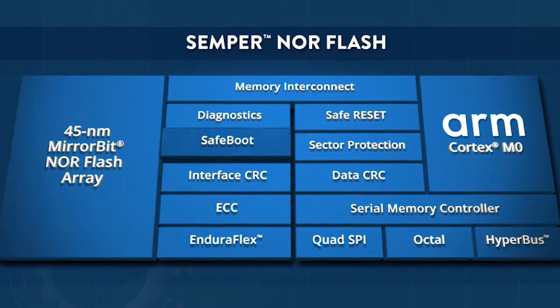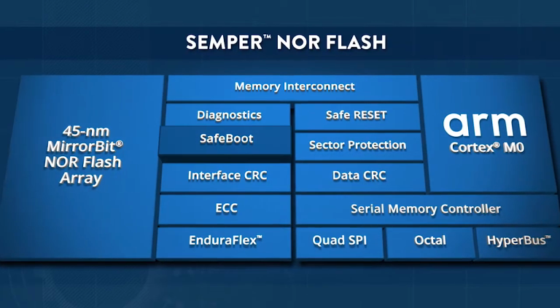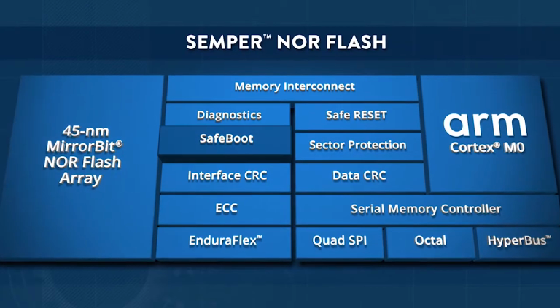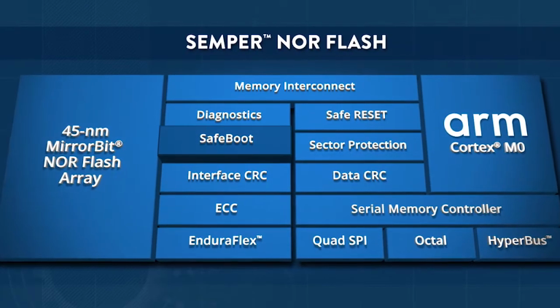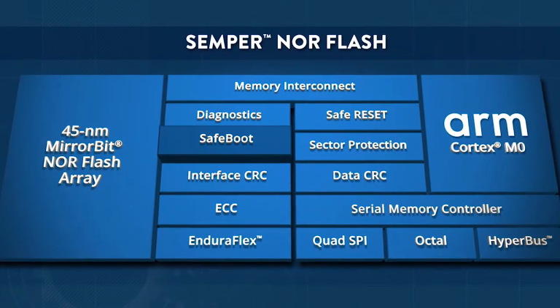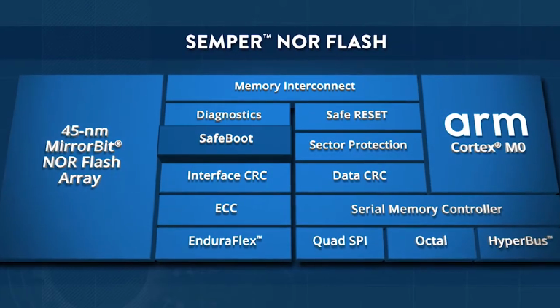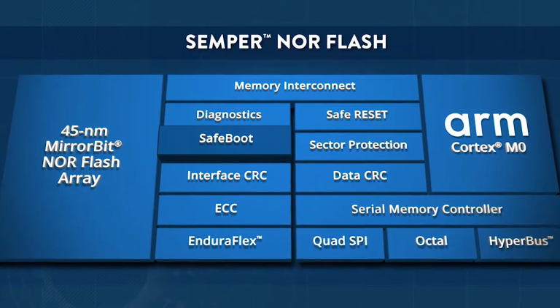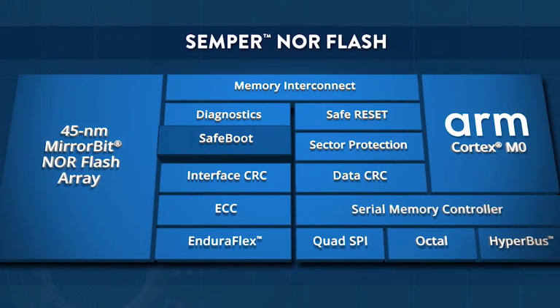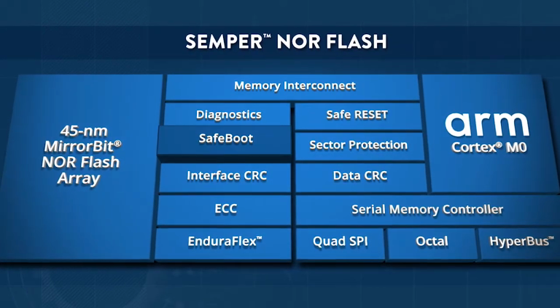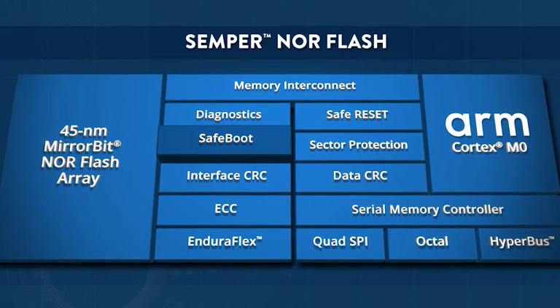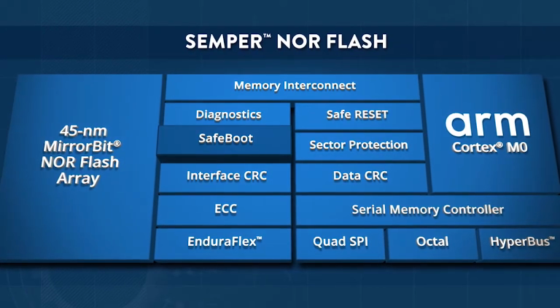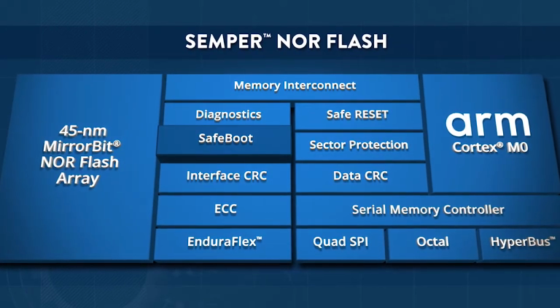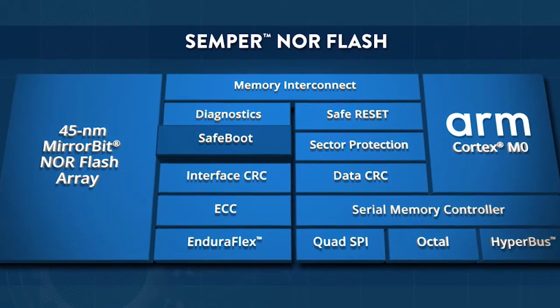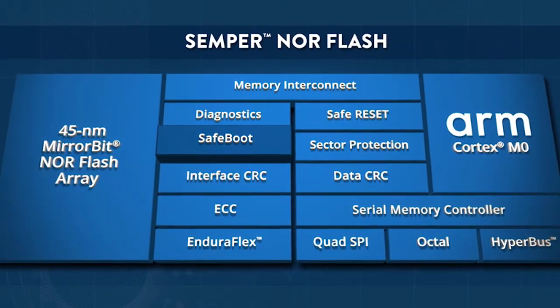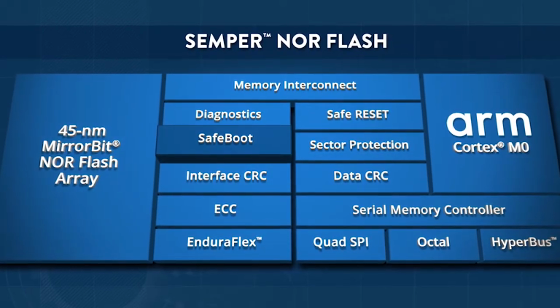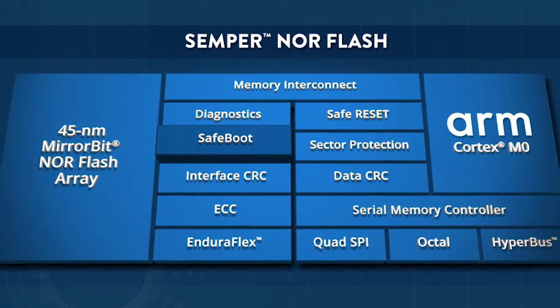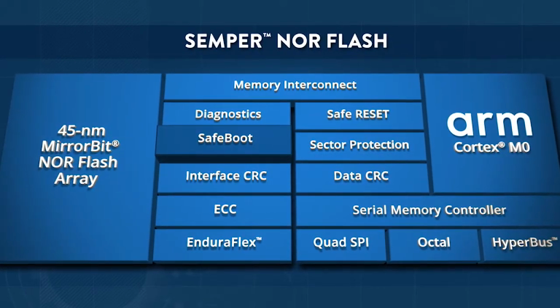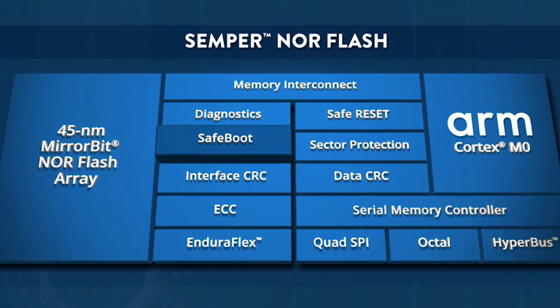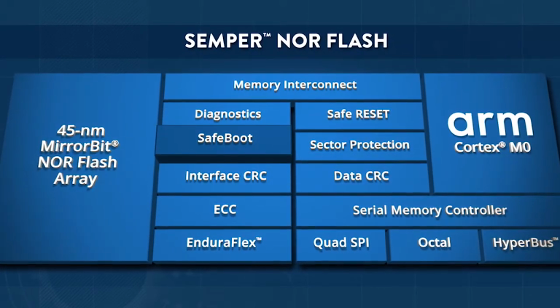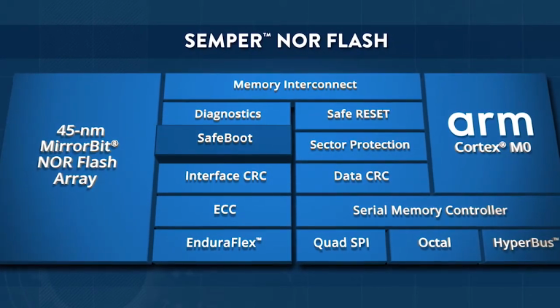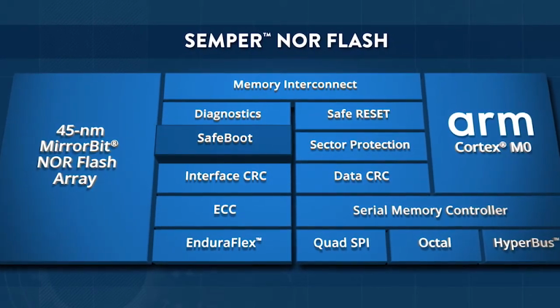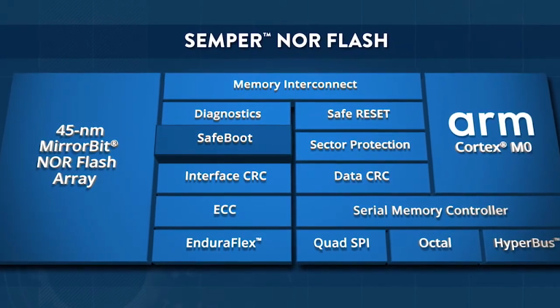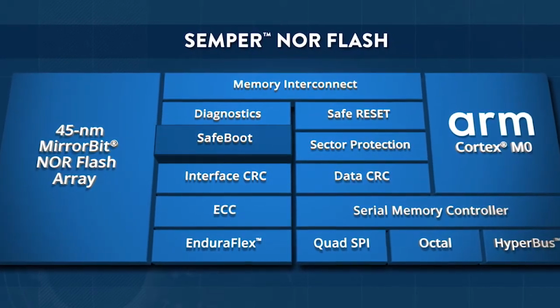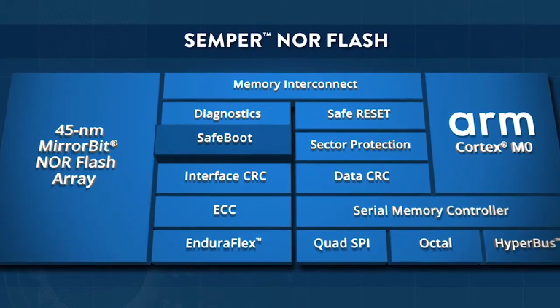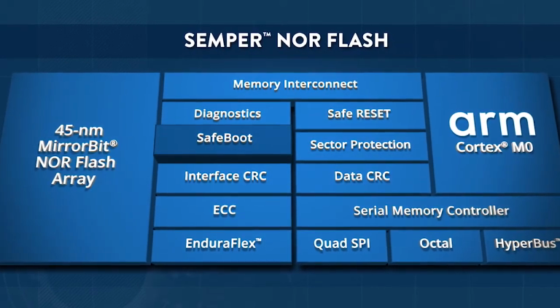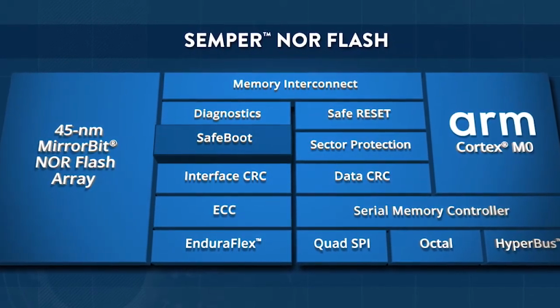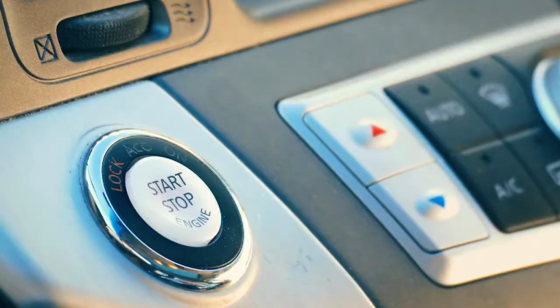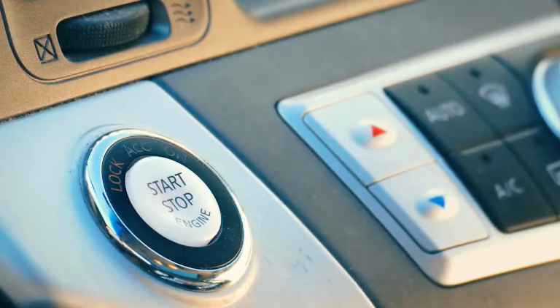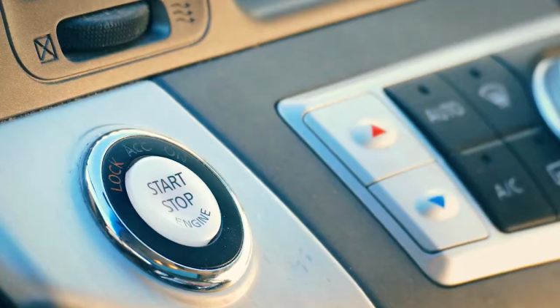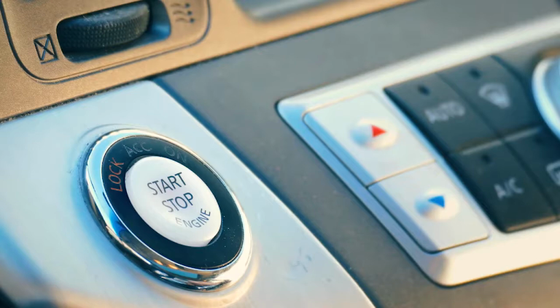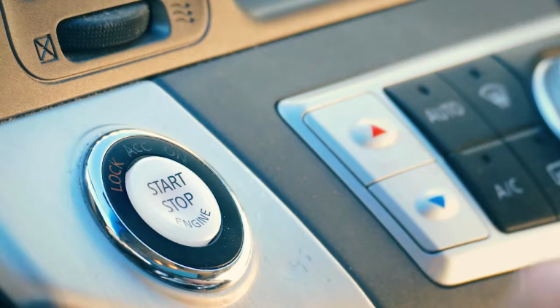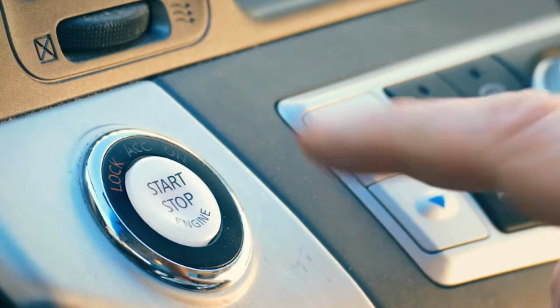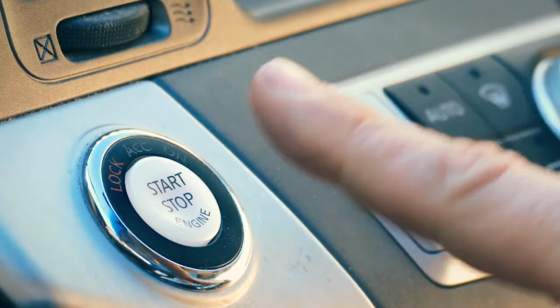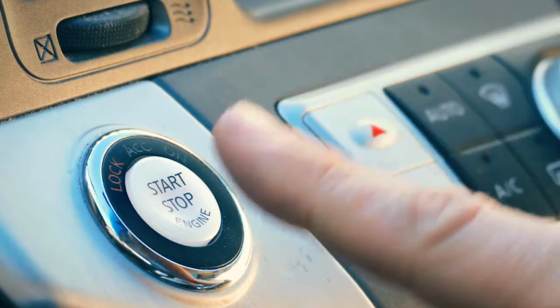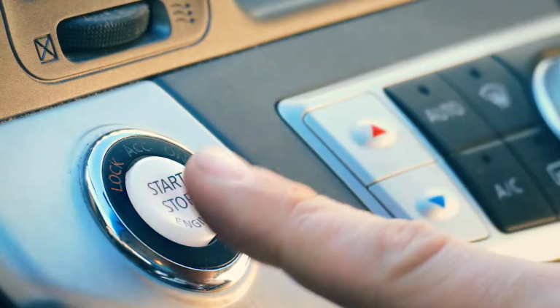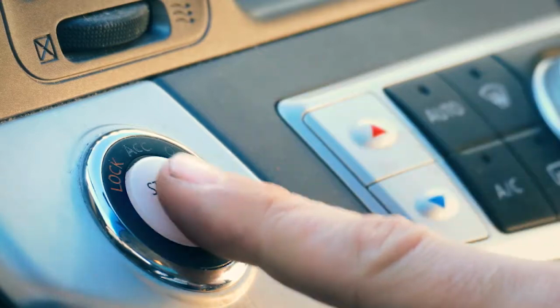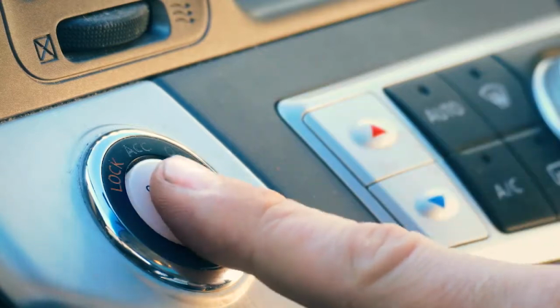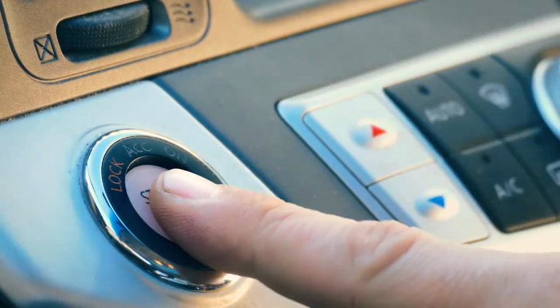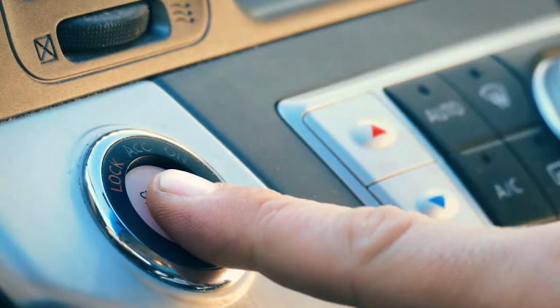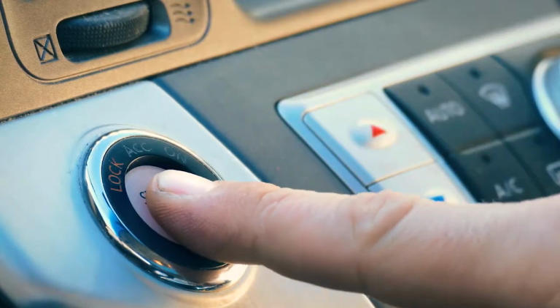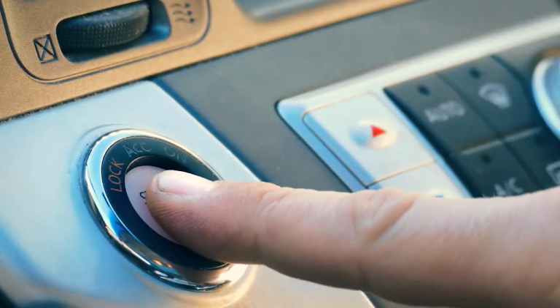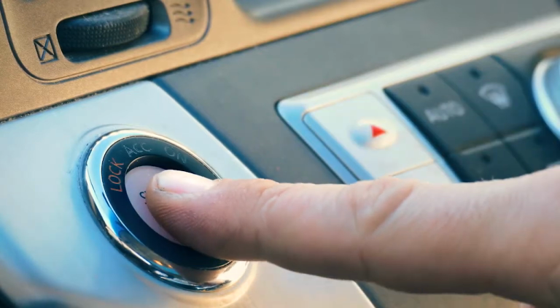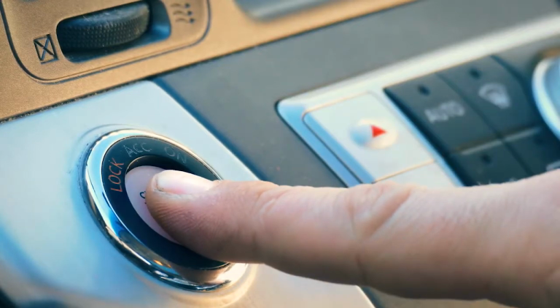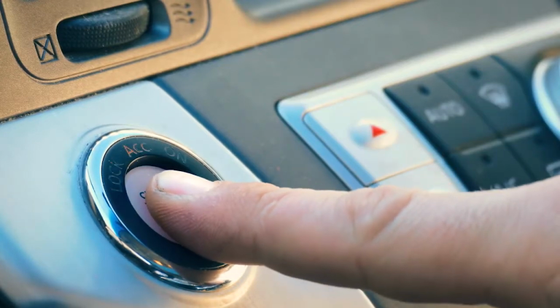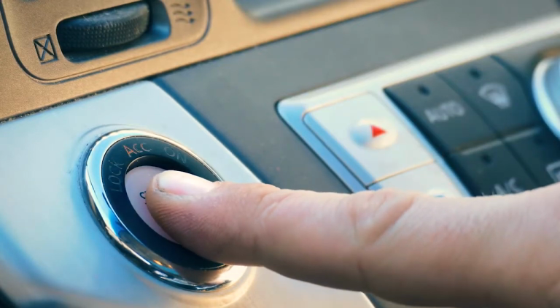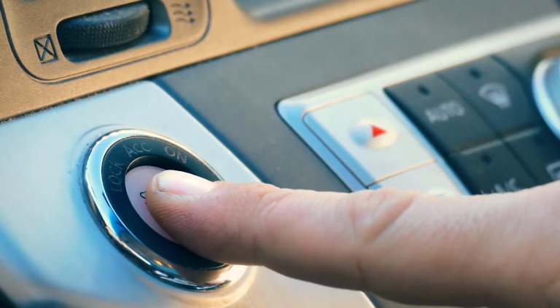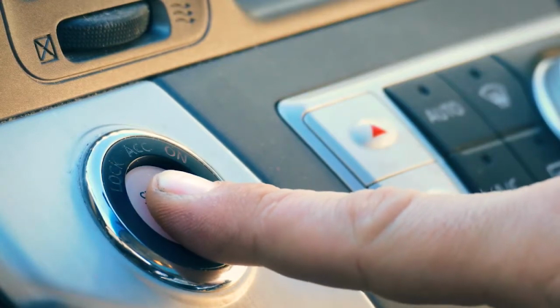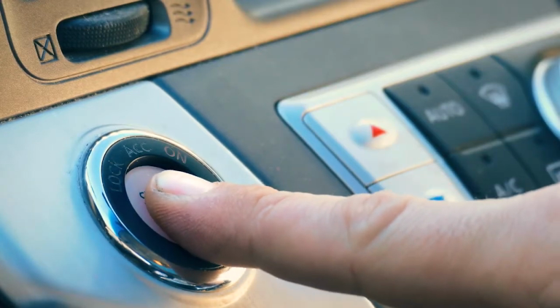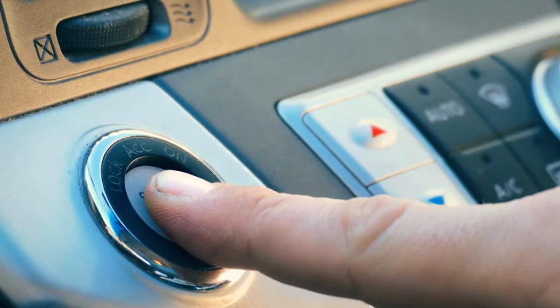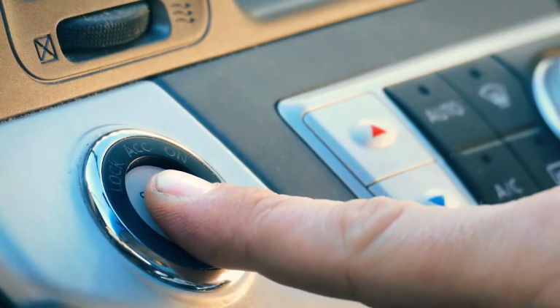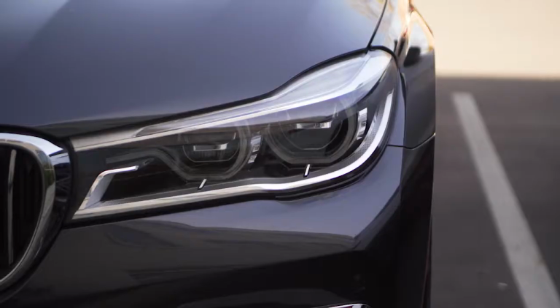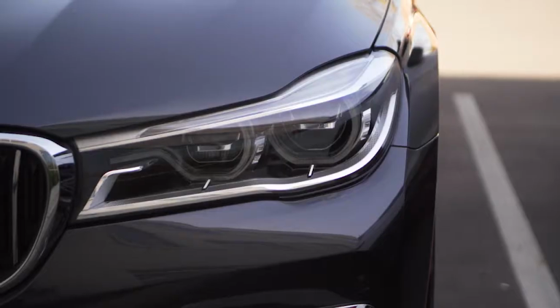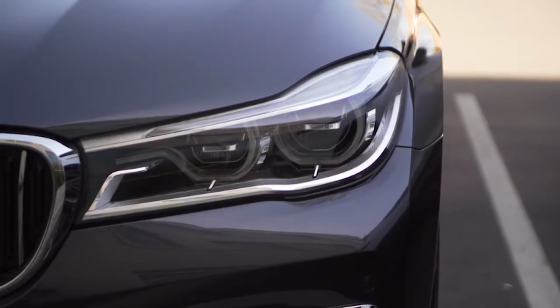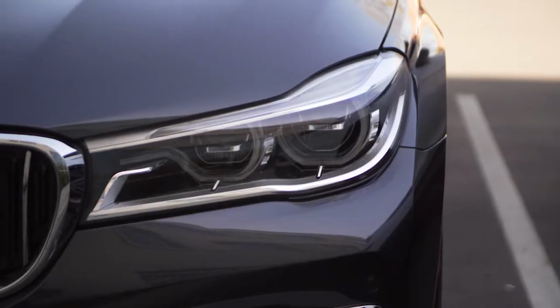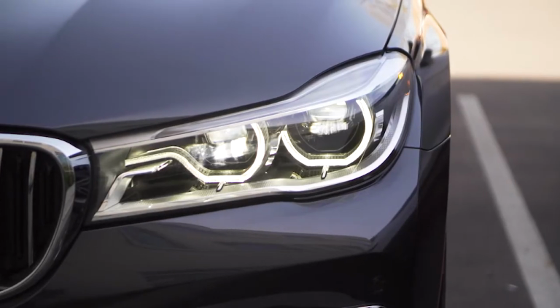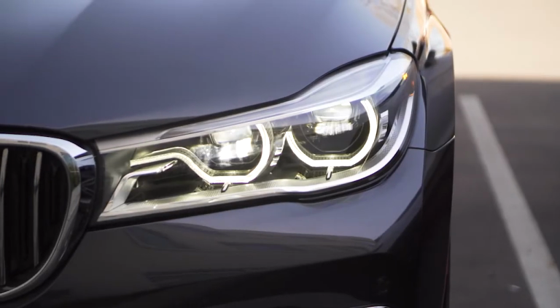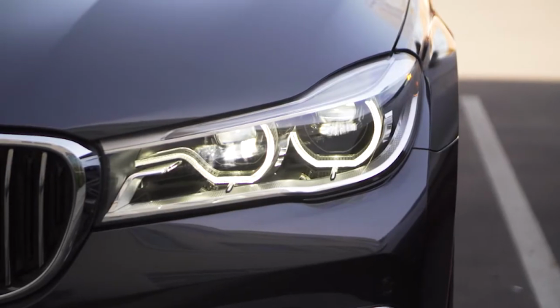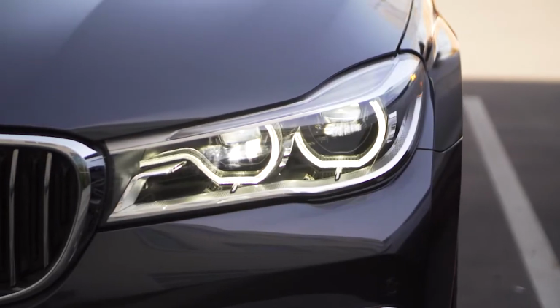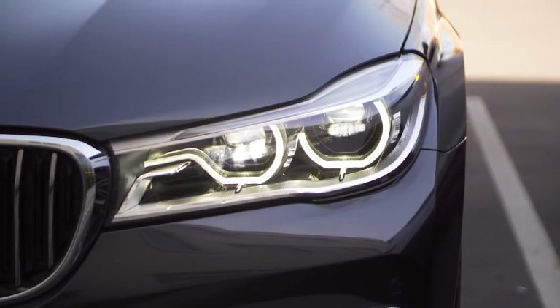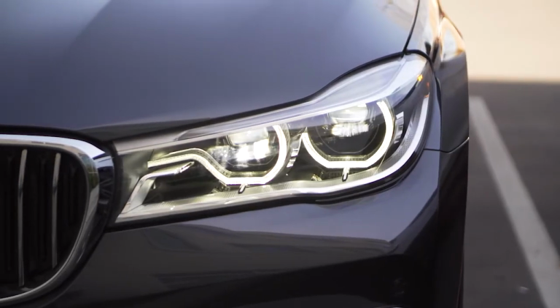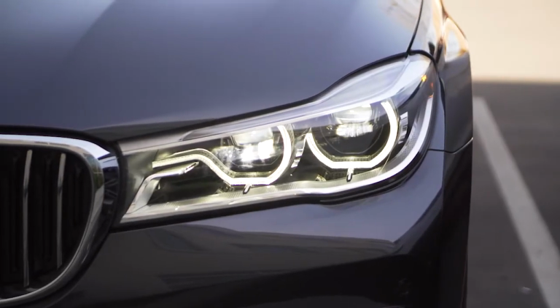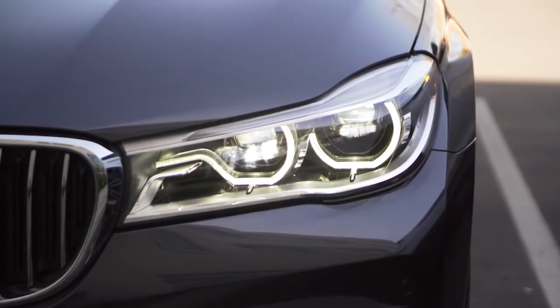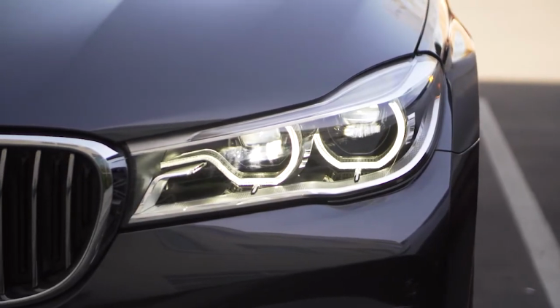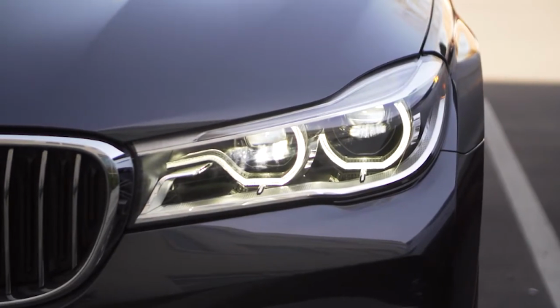Safeboot safeguards your system from the moment it's powered up. It performs an internal self-assessment and relays information directly to the microcontroller.